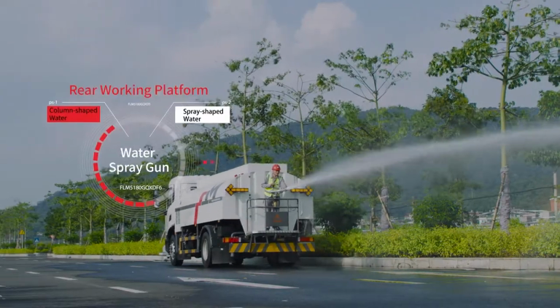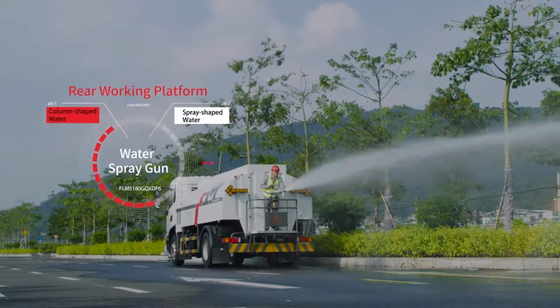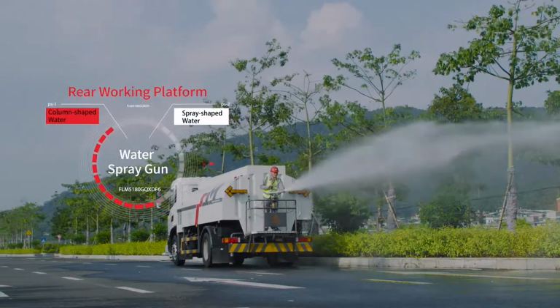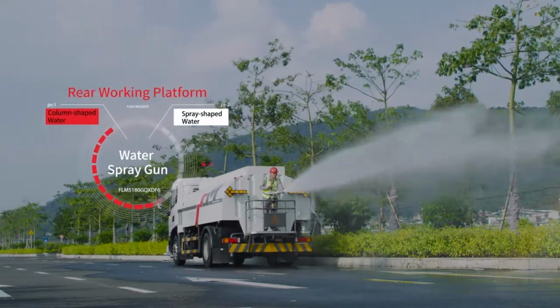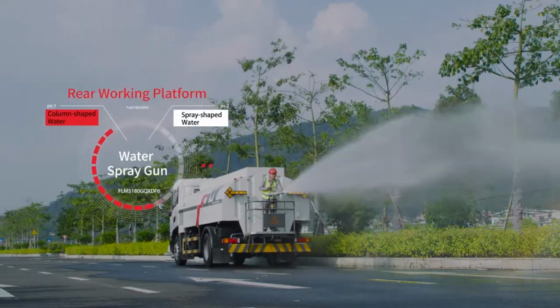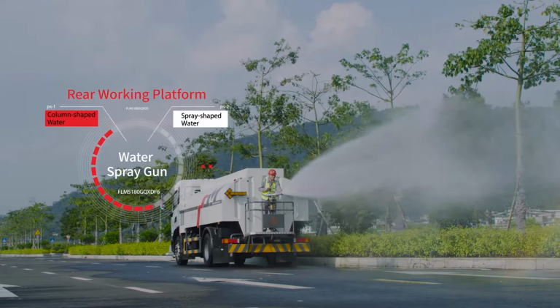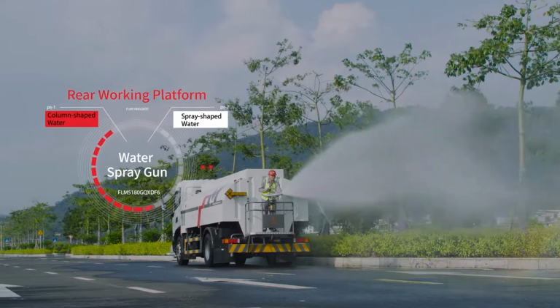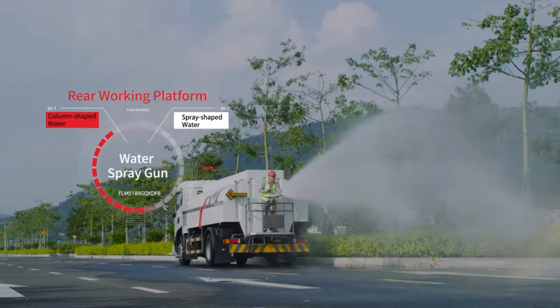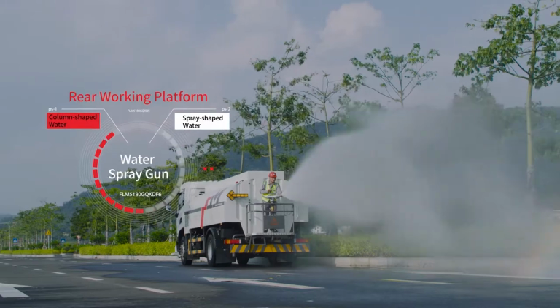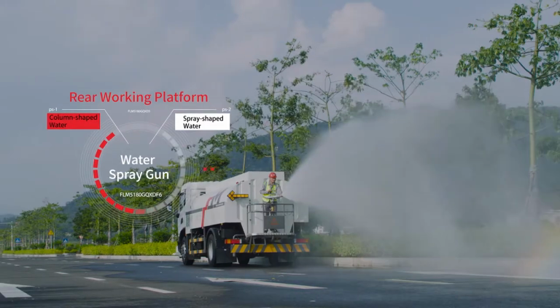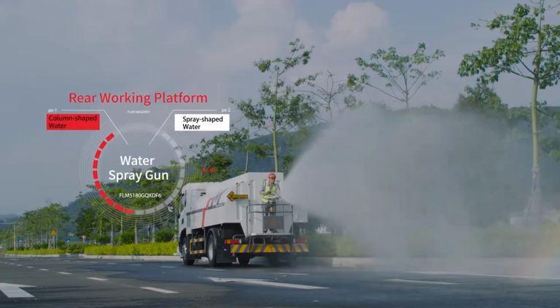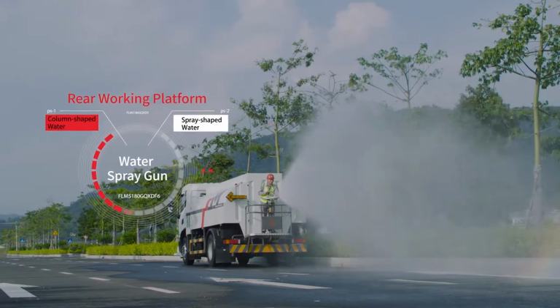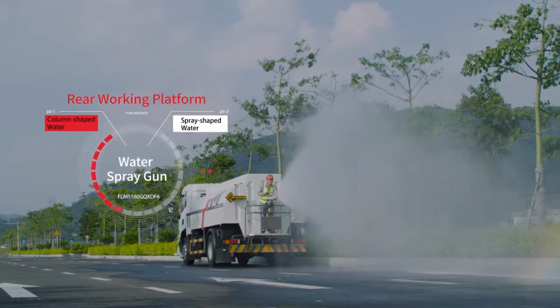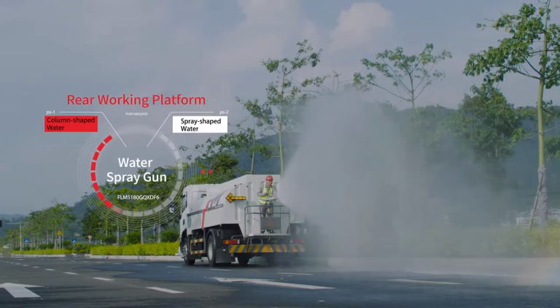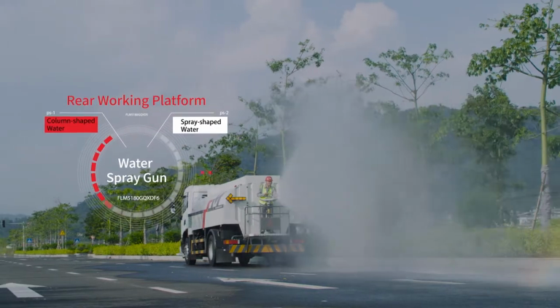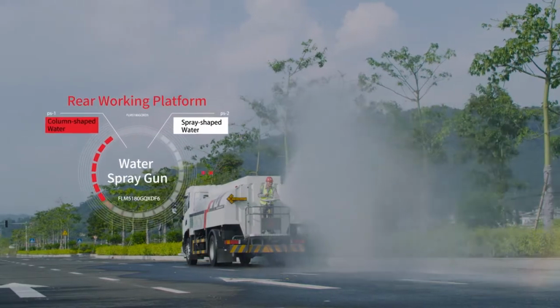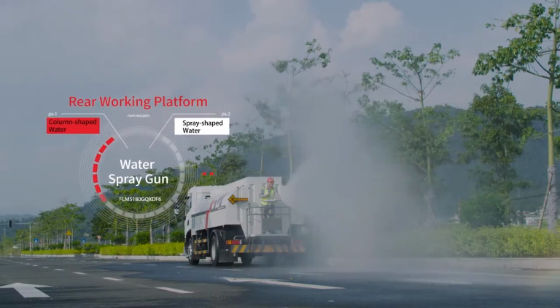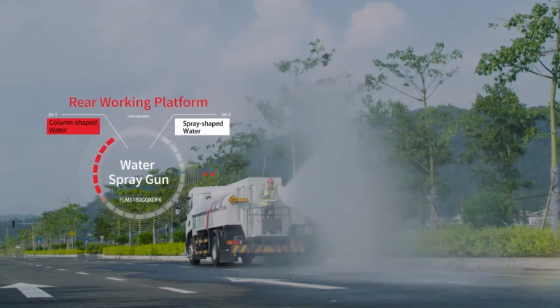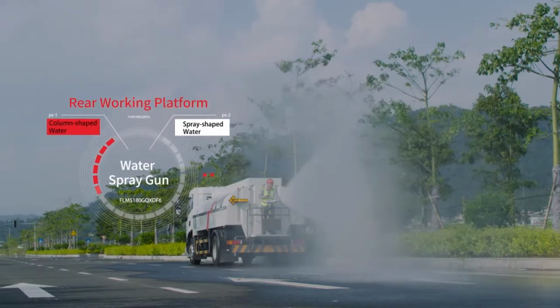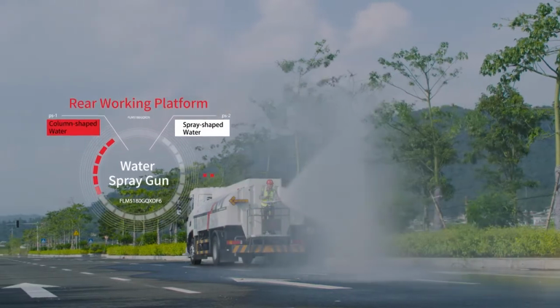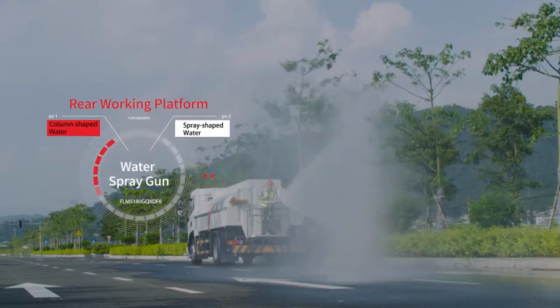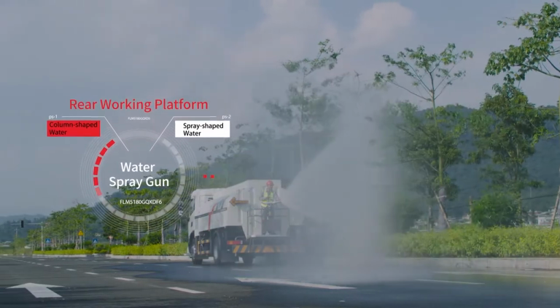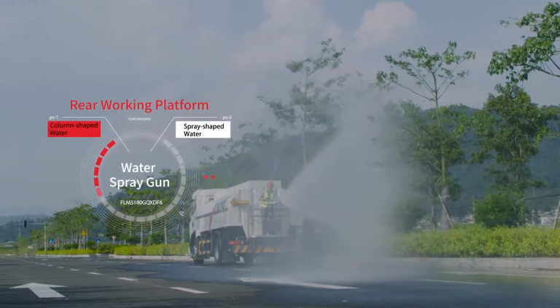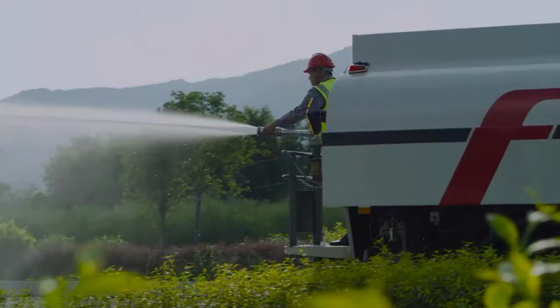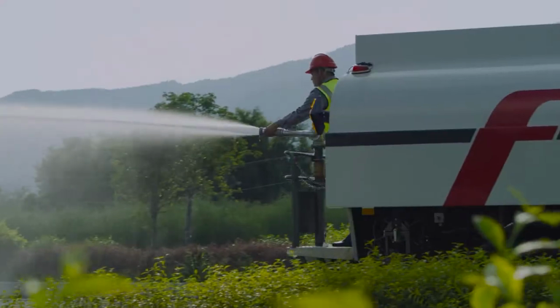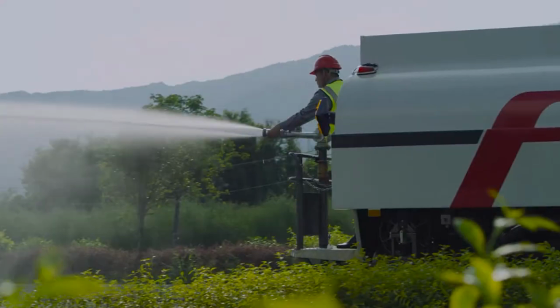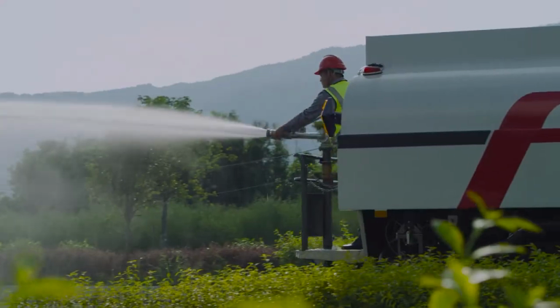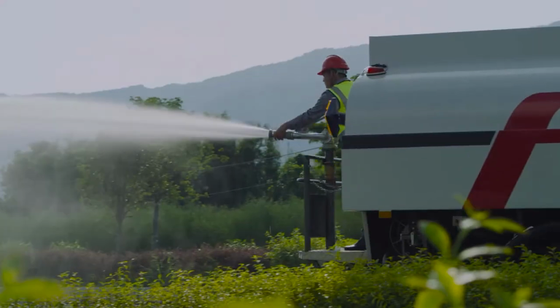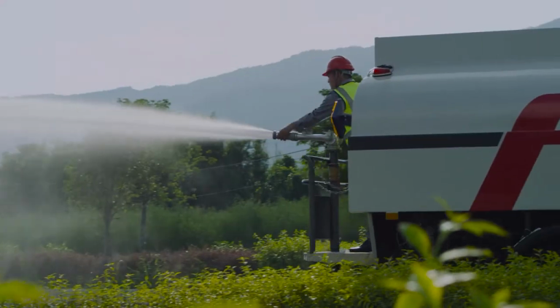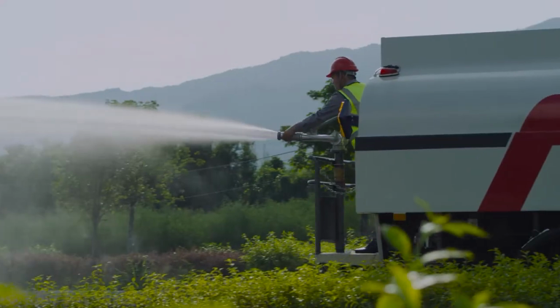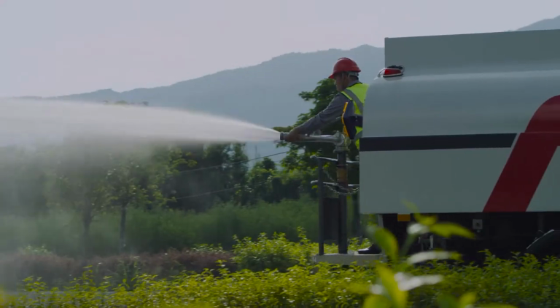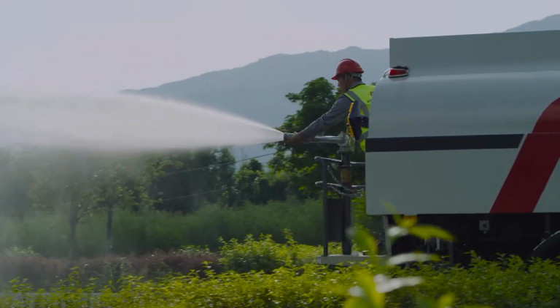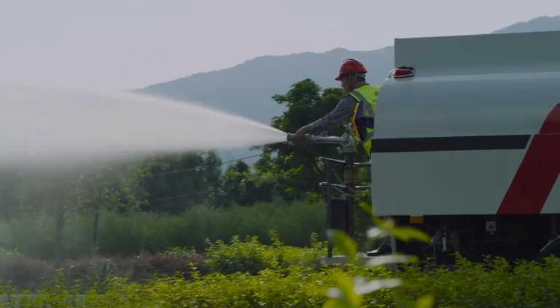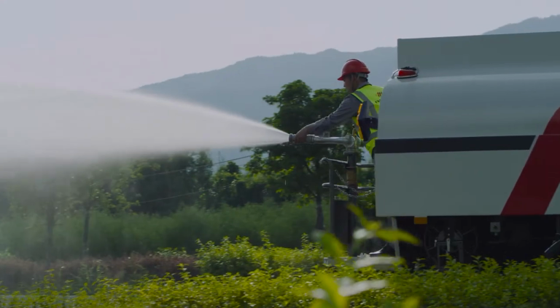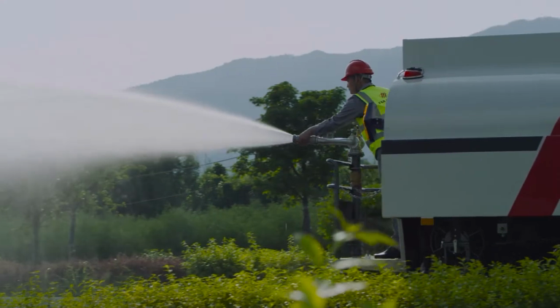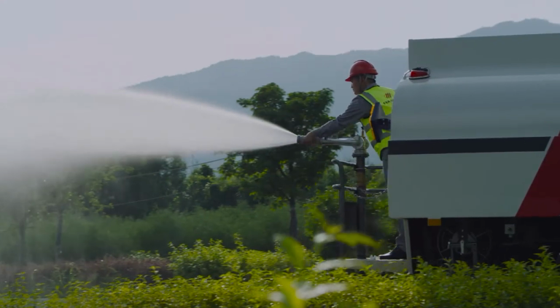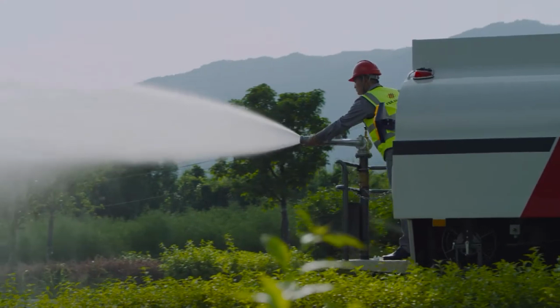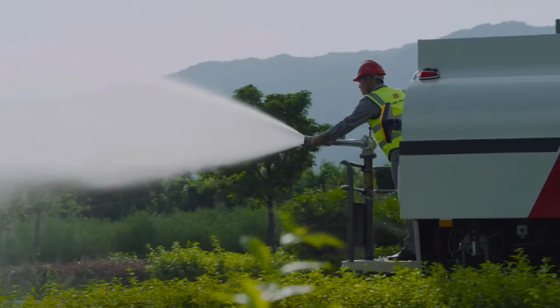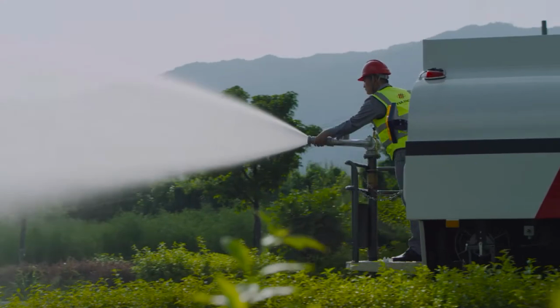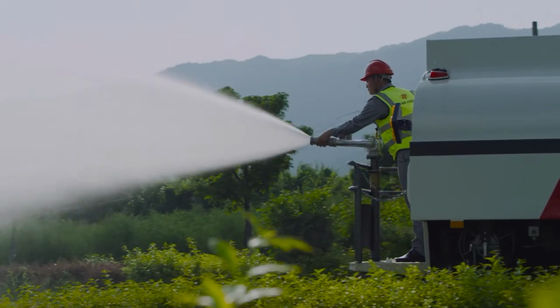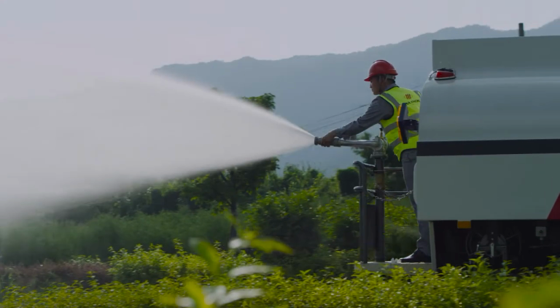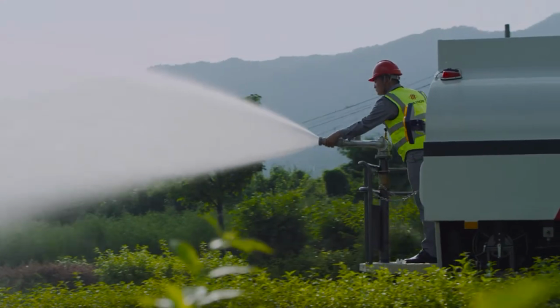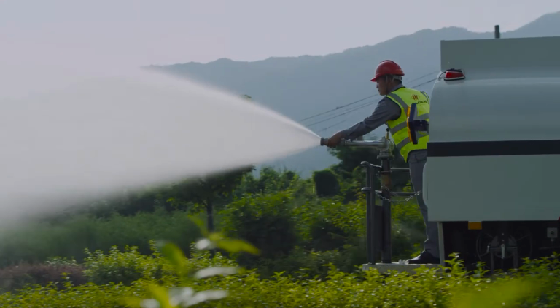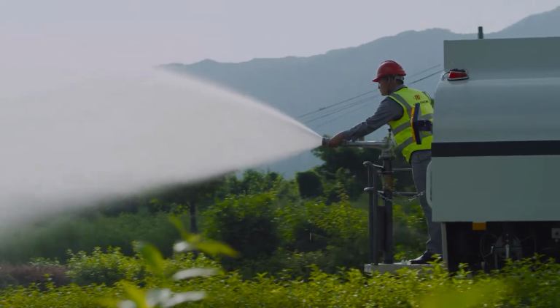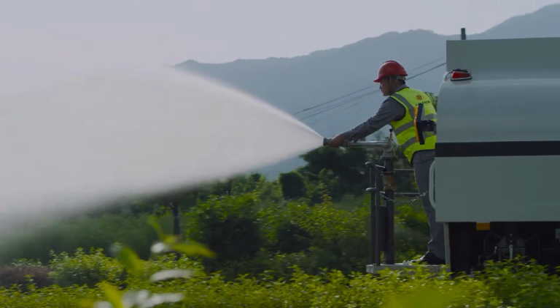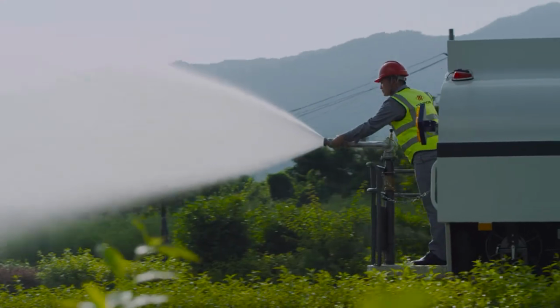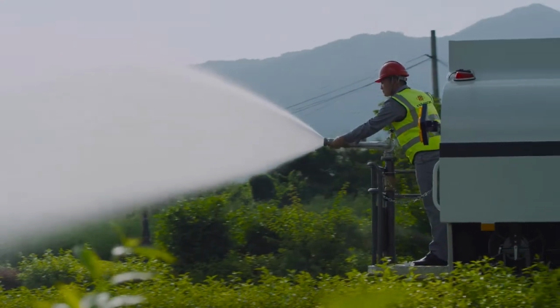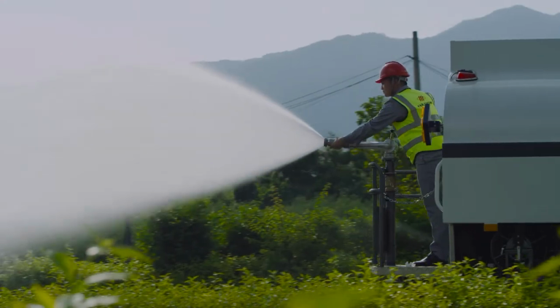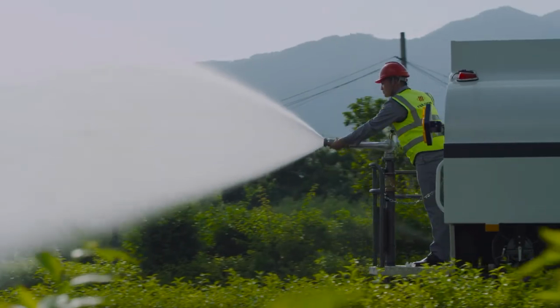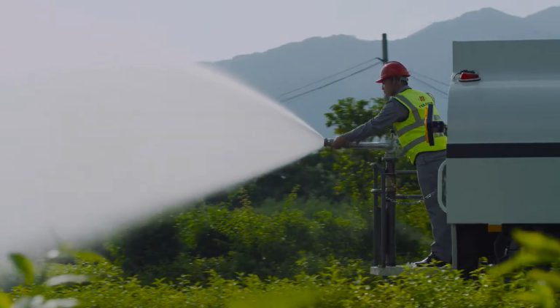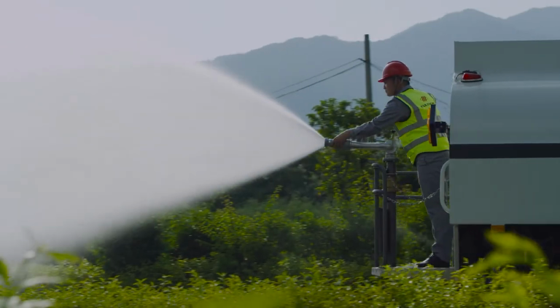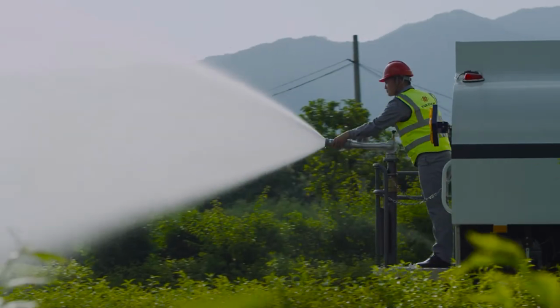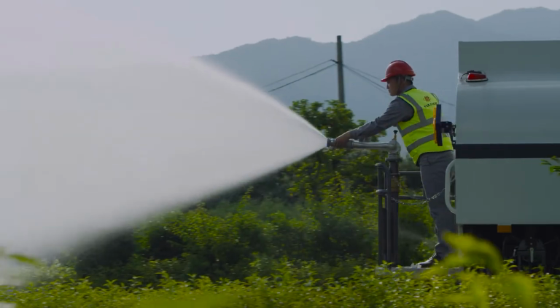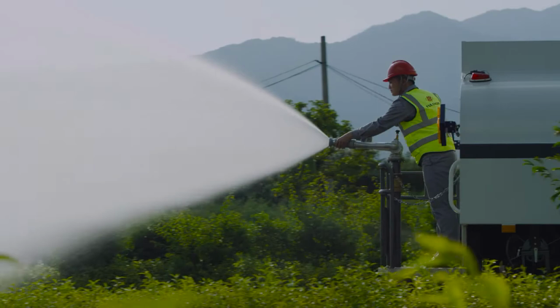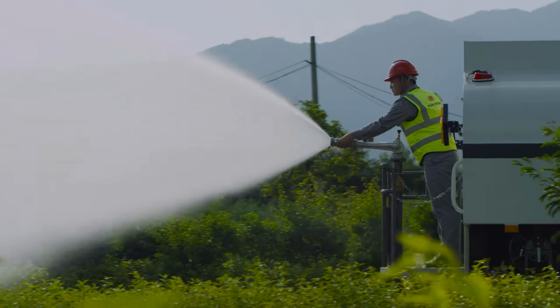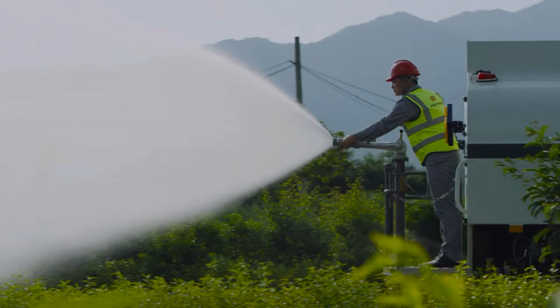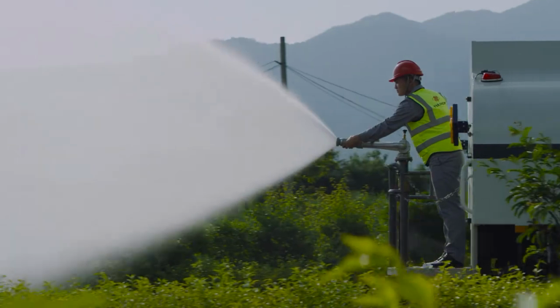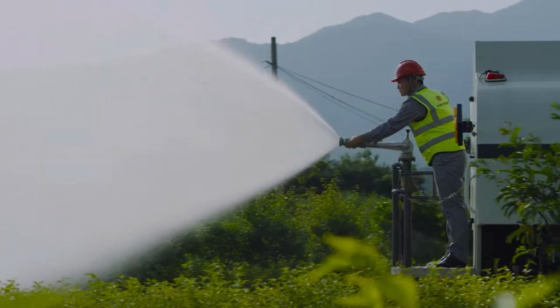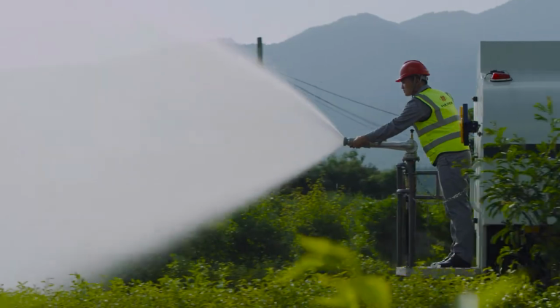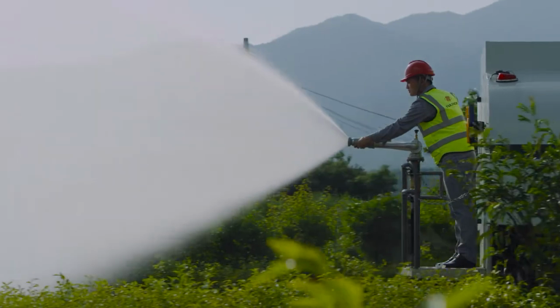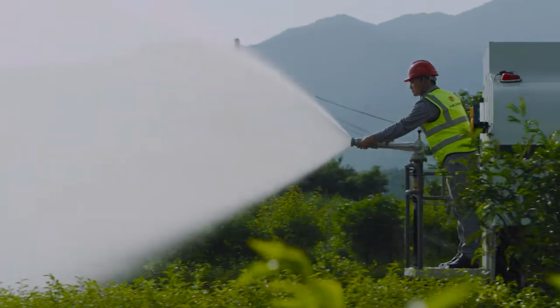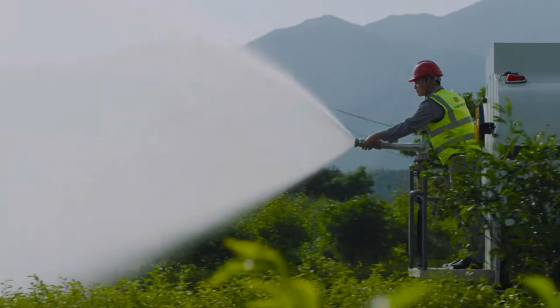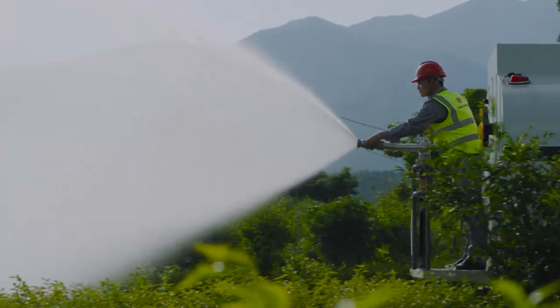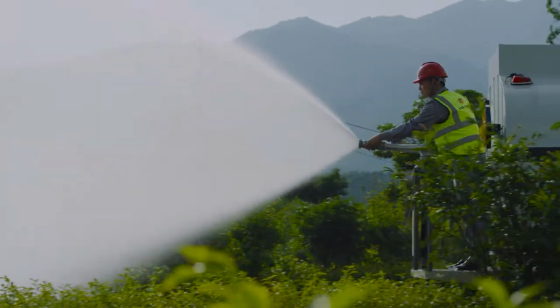The rear workbench has a high-water spray gun that can change the flow shape to column or spray, and can serve as an auxiliary extinguisher.